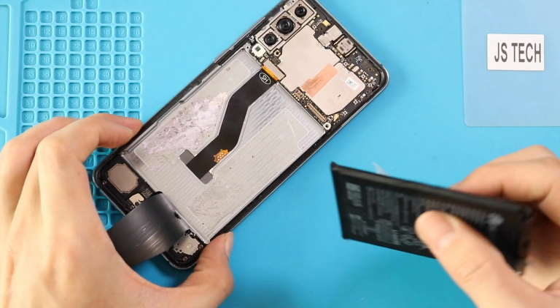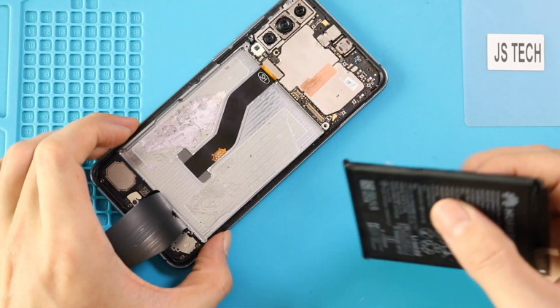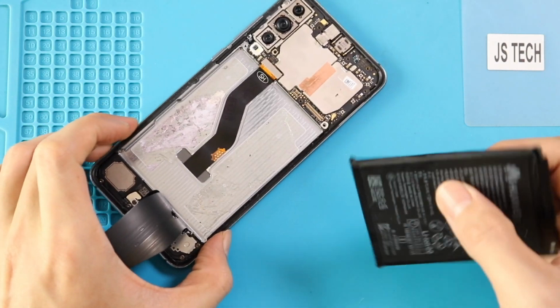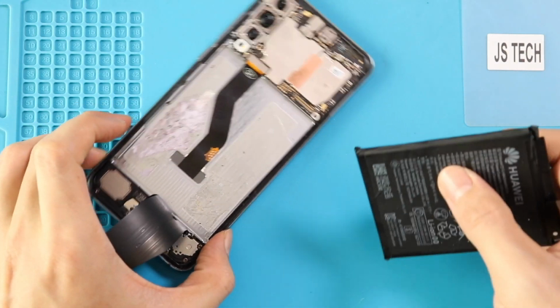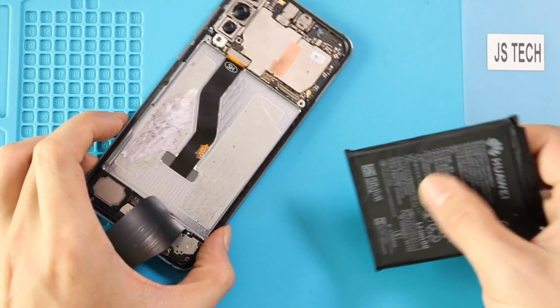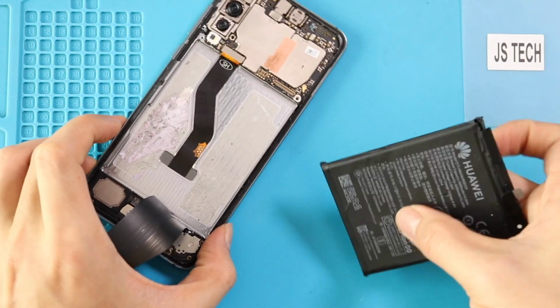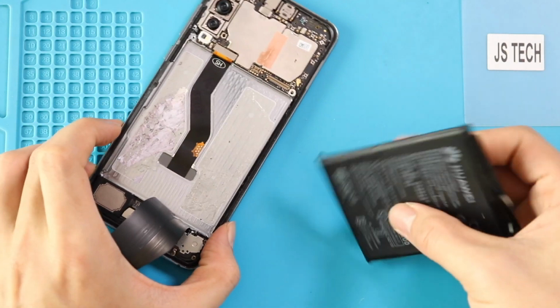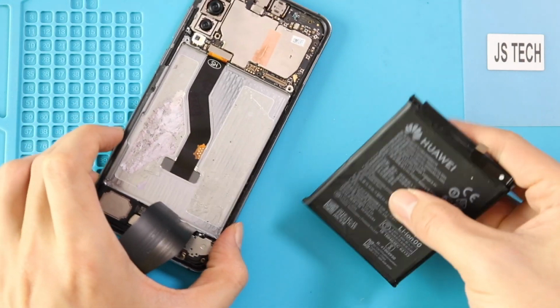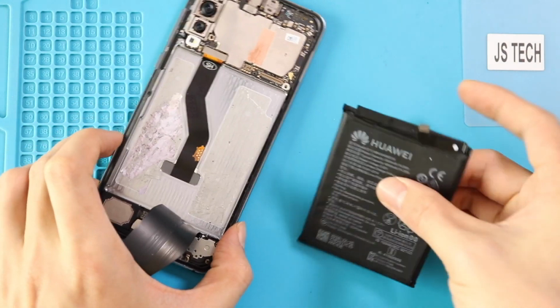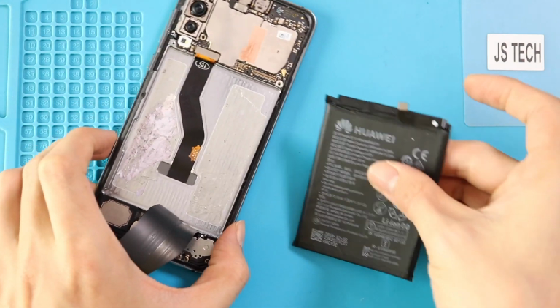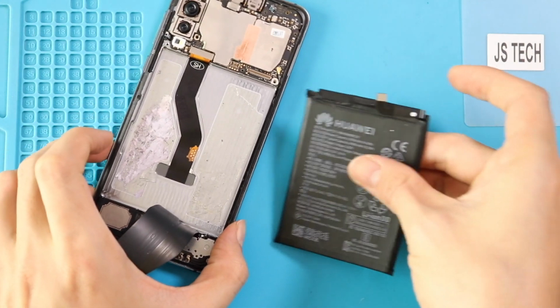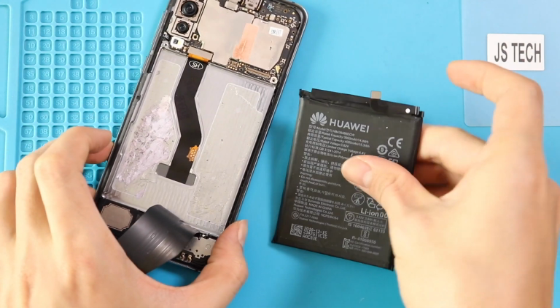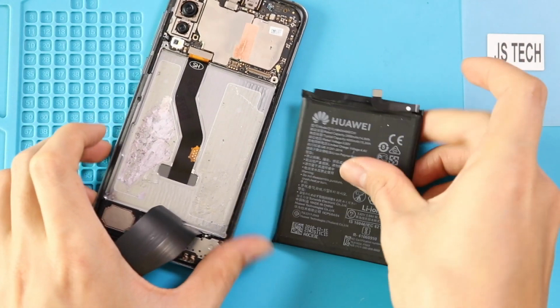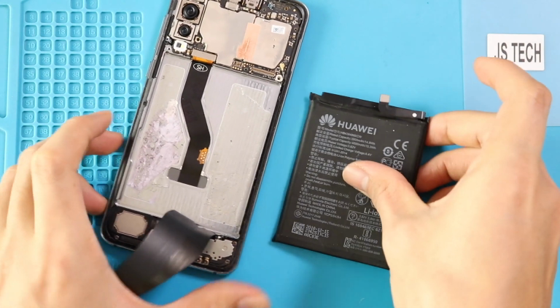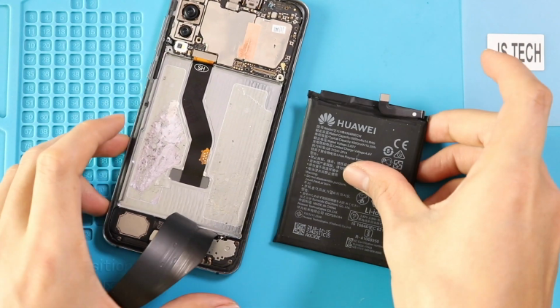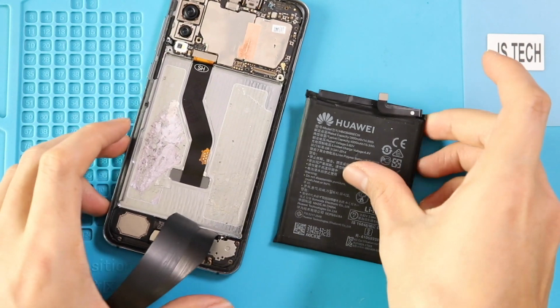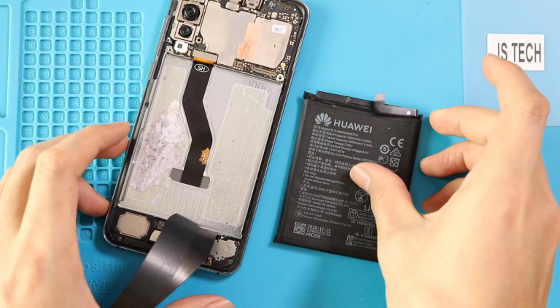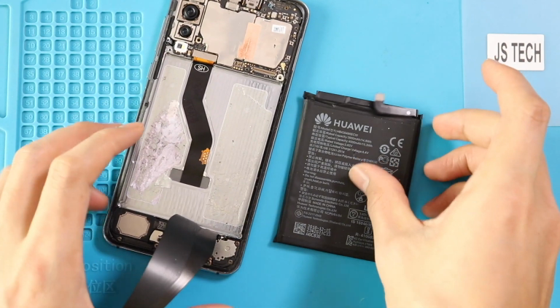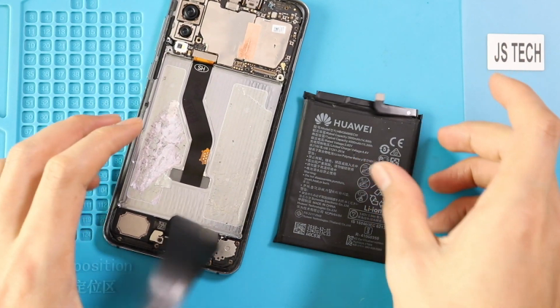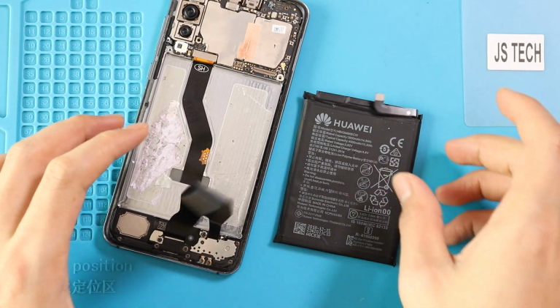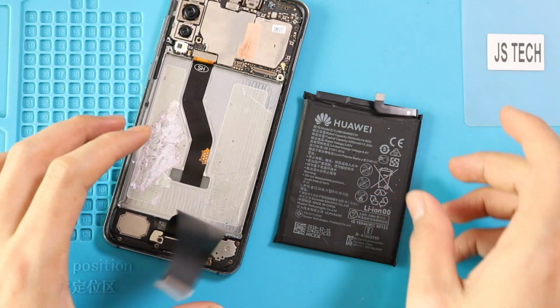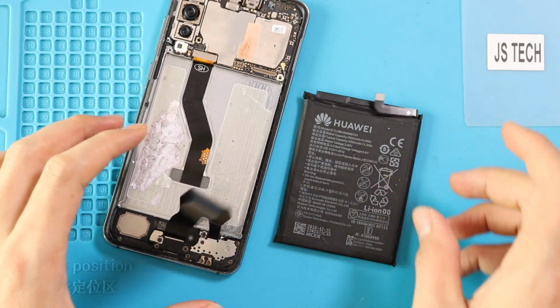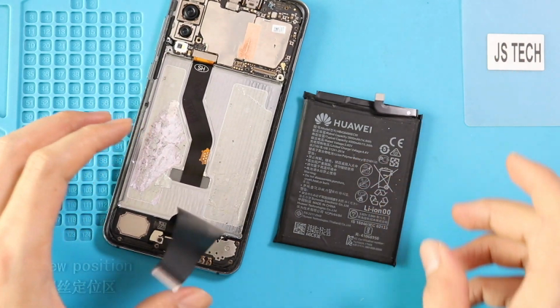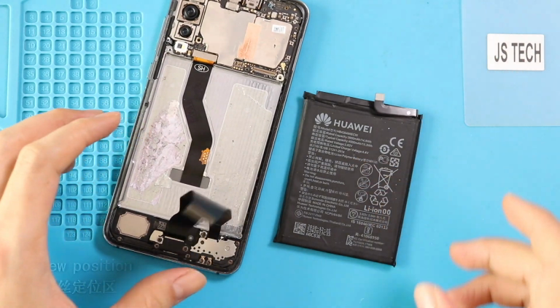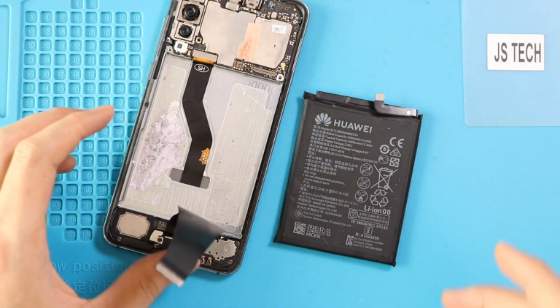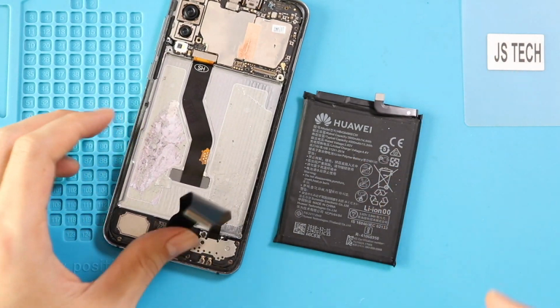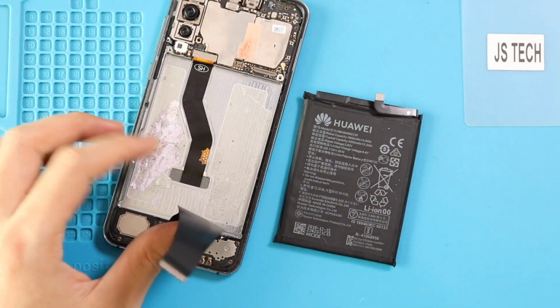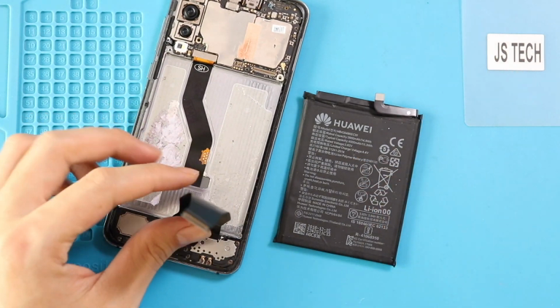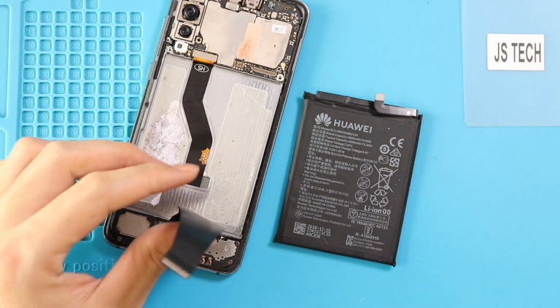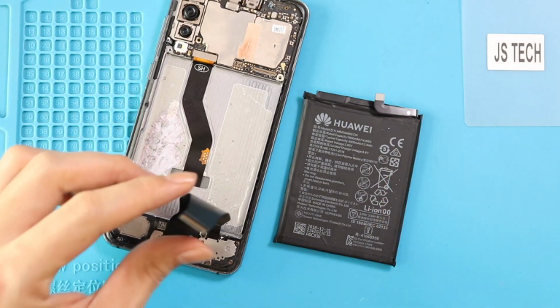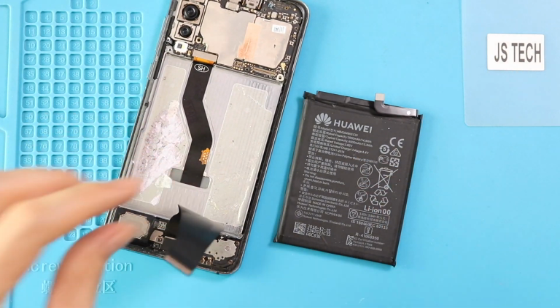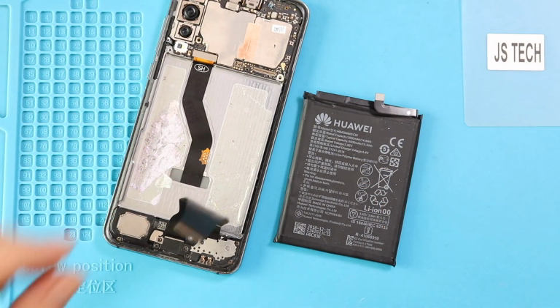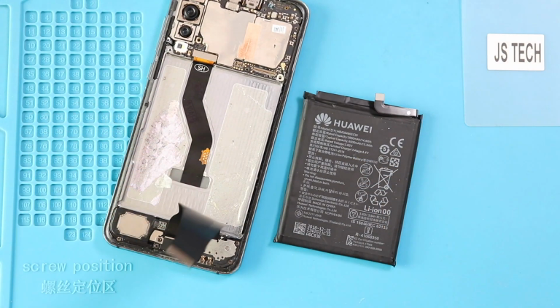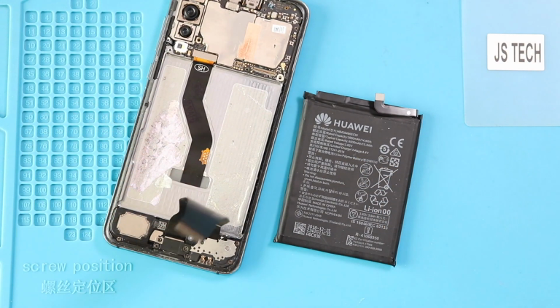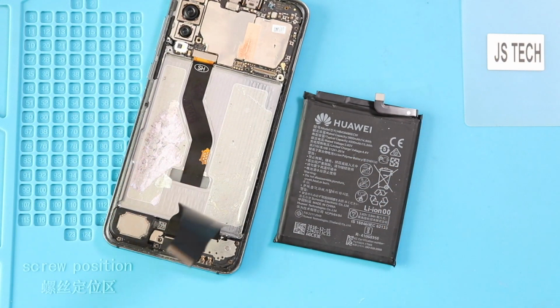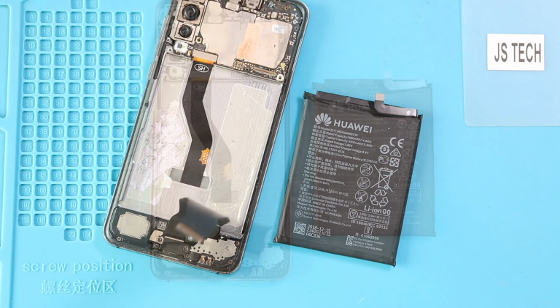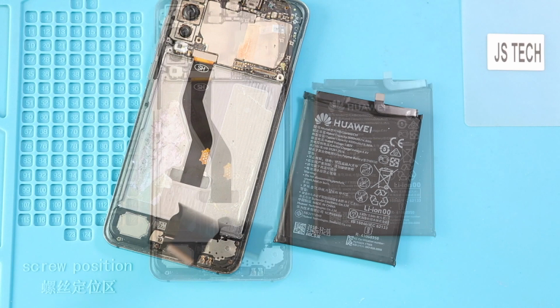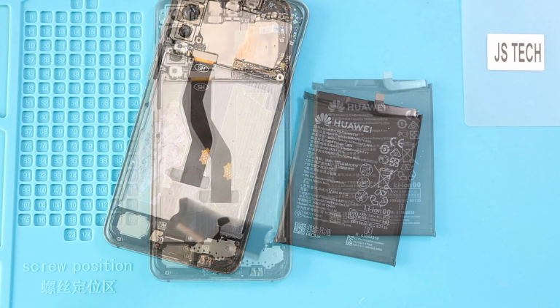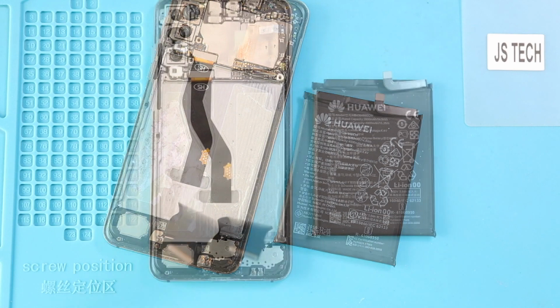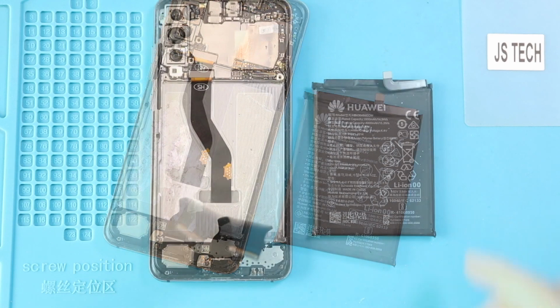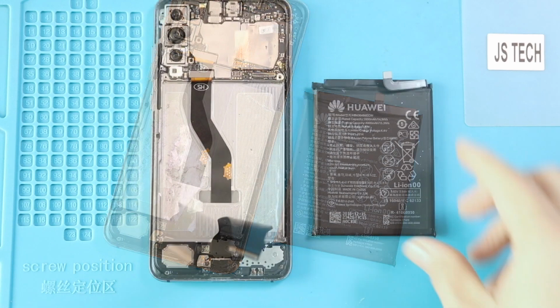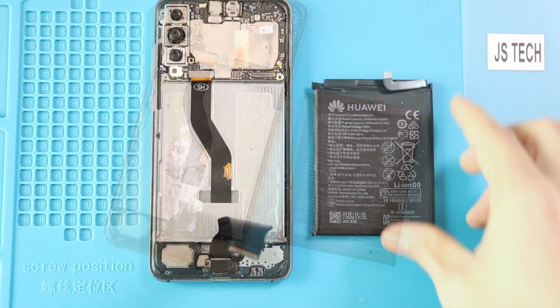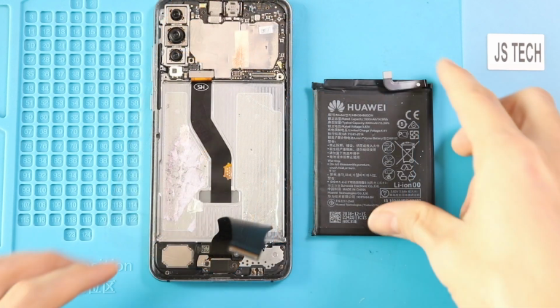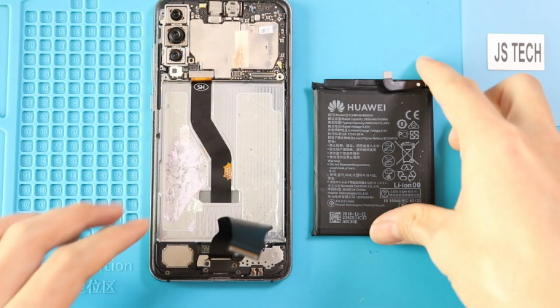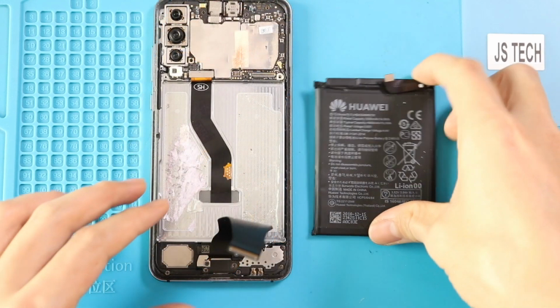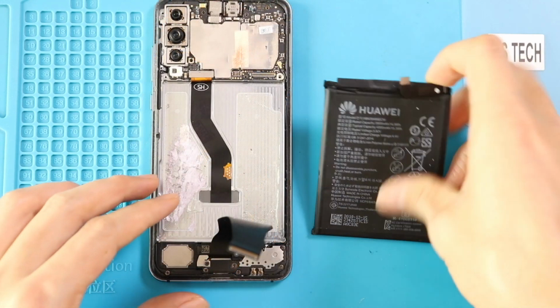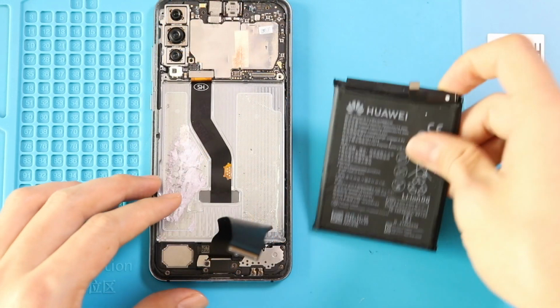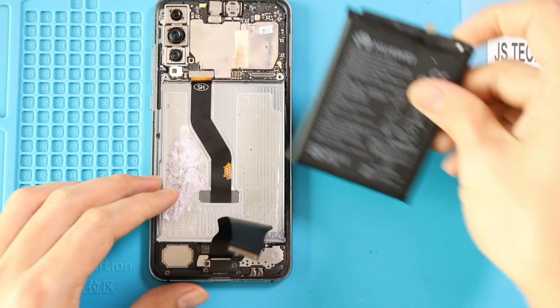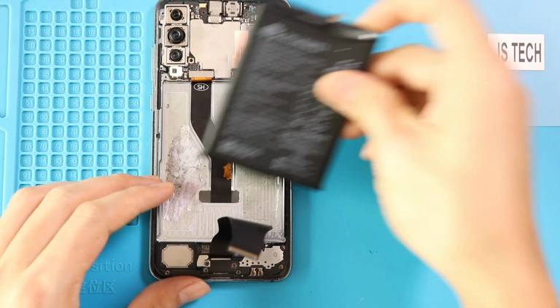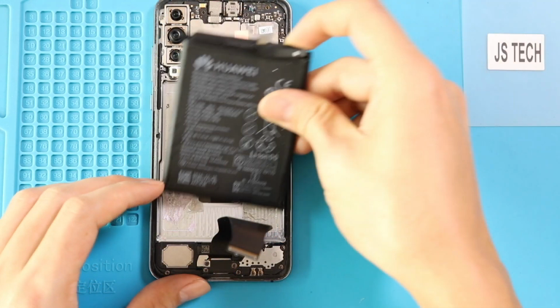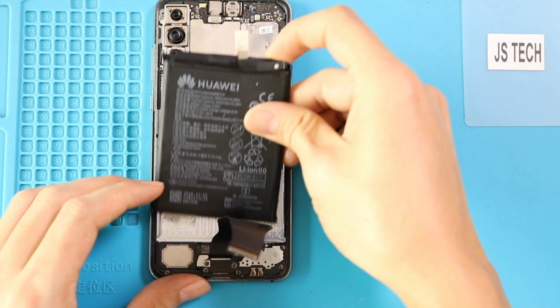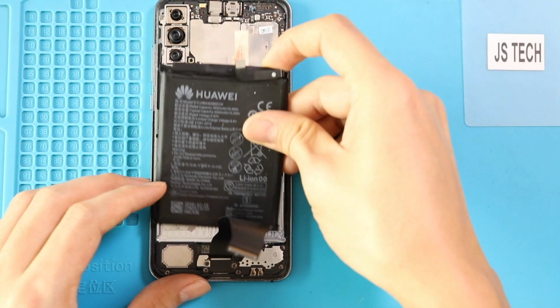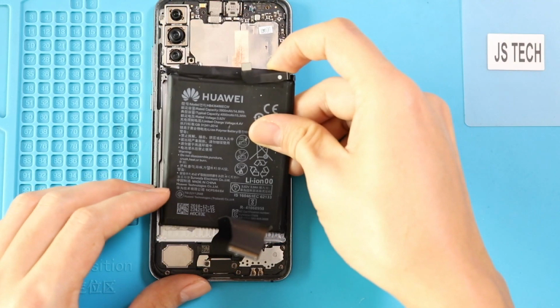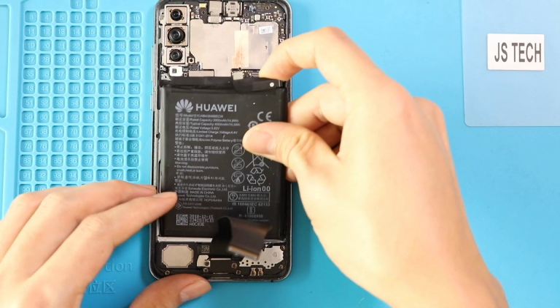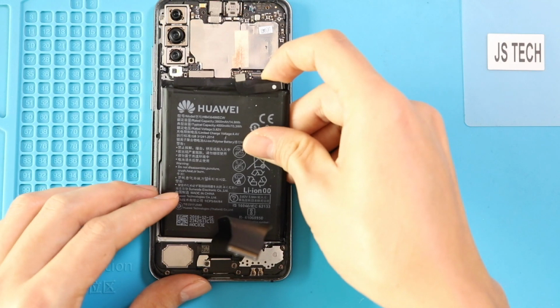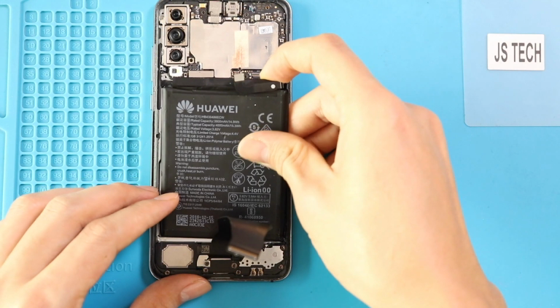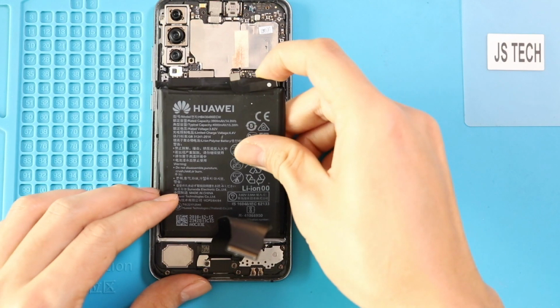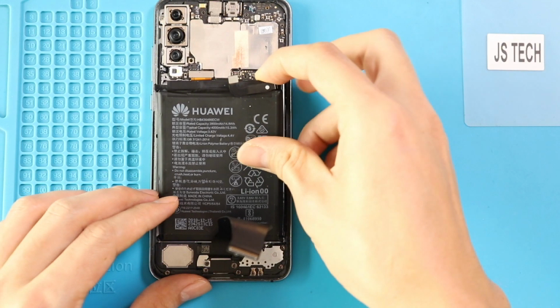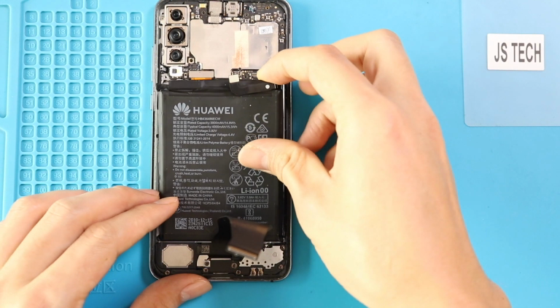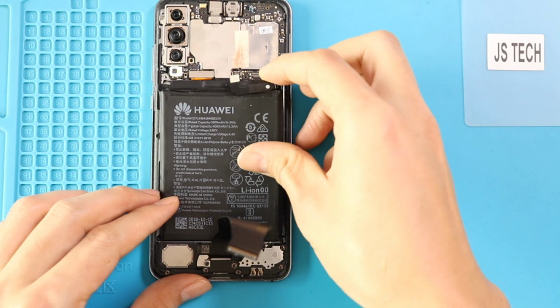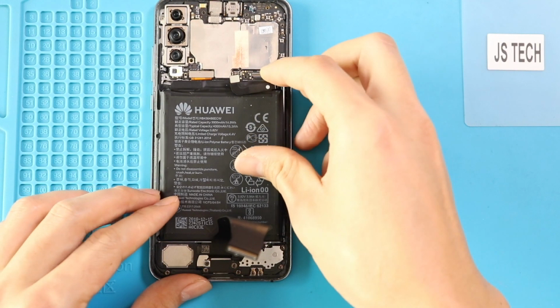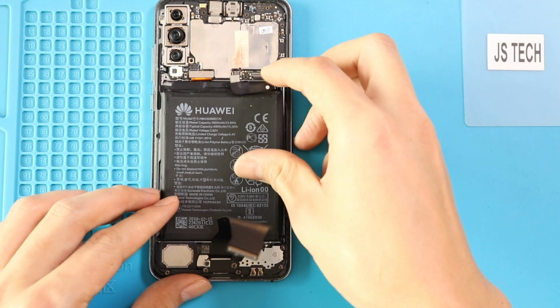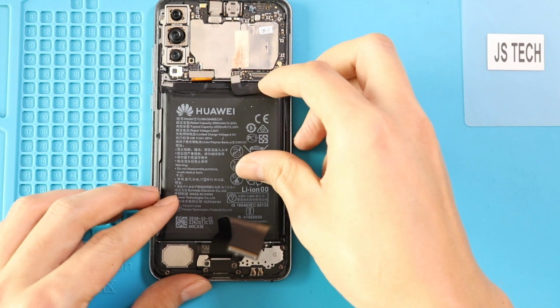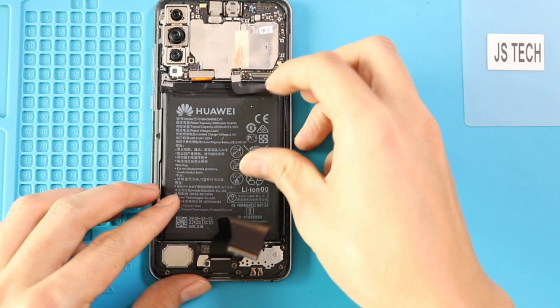Now take out the battery and replace with the new battery and paste the adhesive back. Here we are not adding any glue but add new adhesive to the new battery.